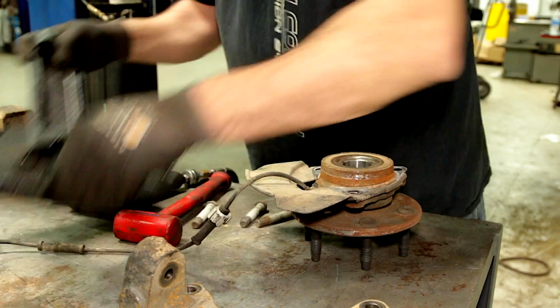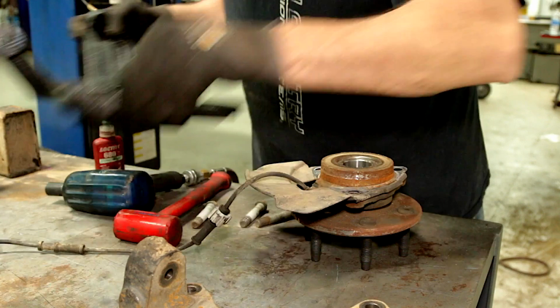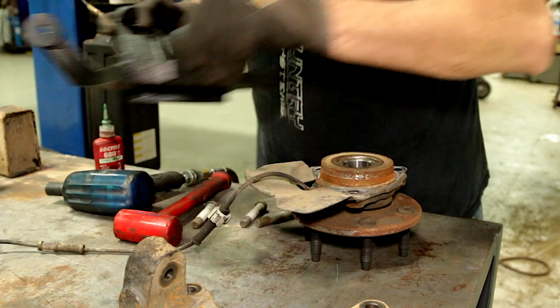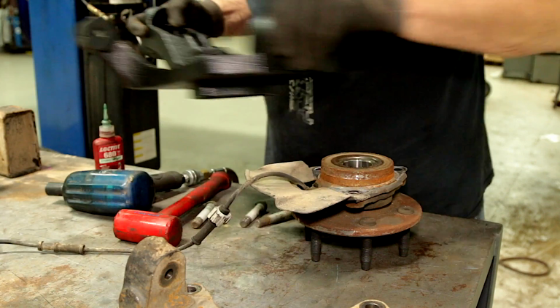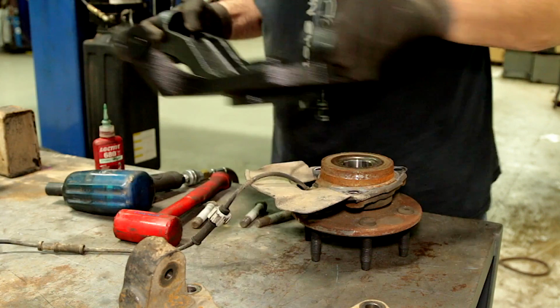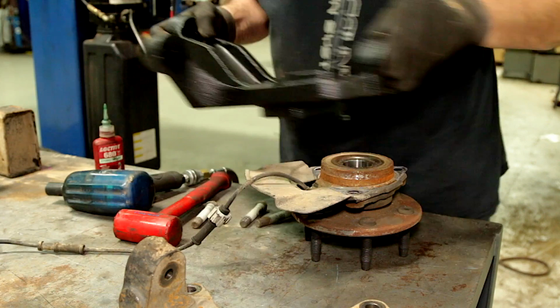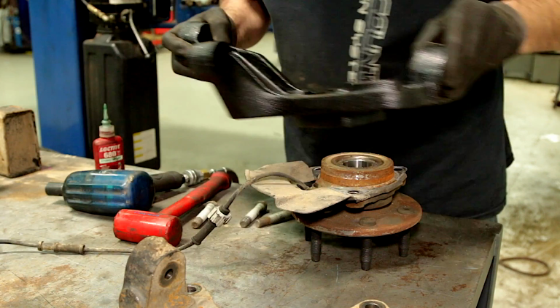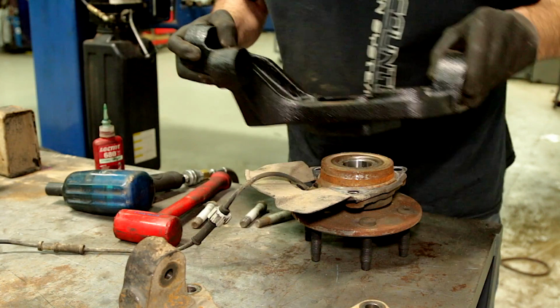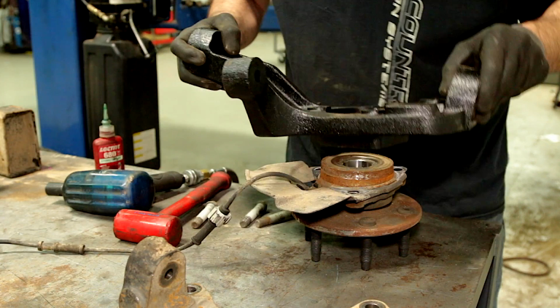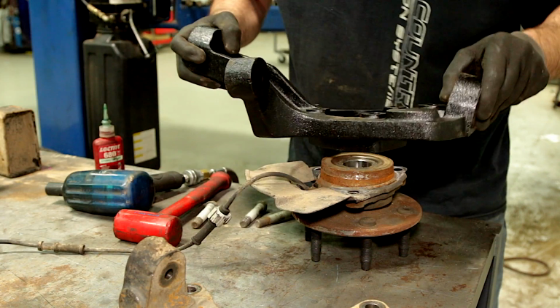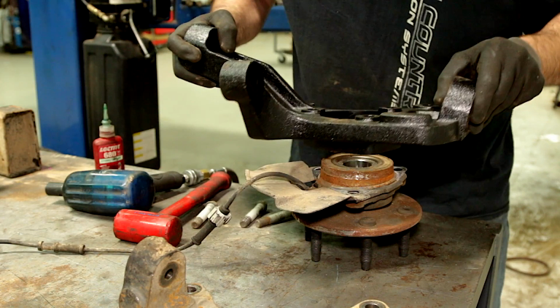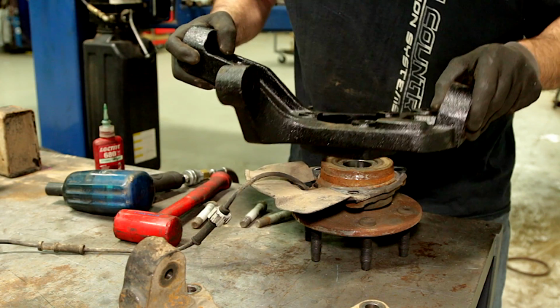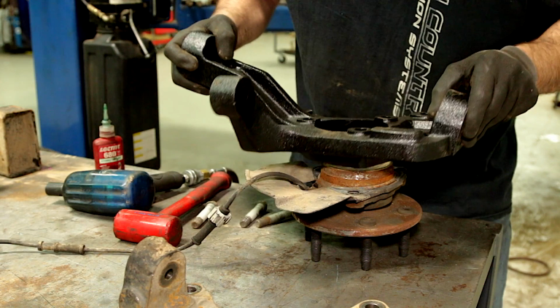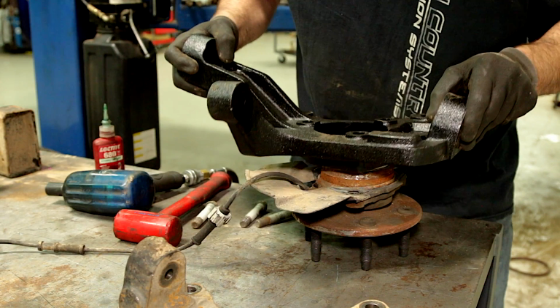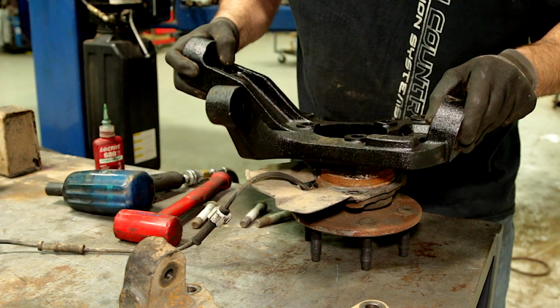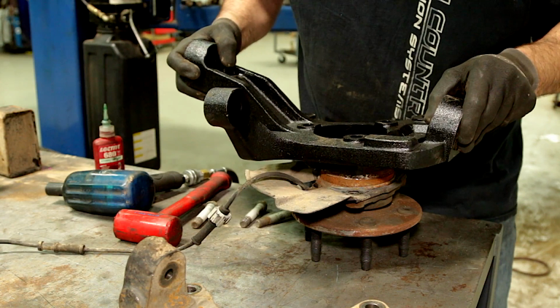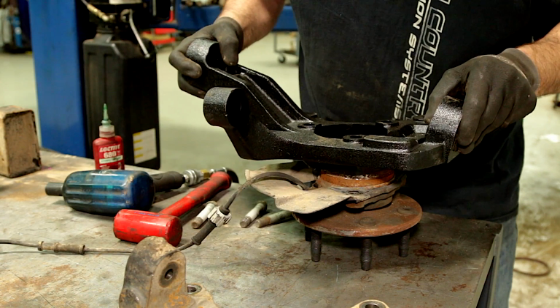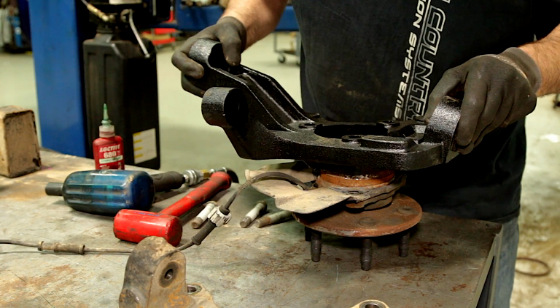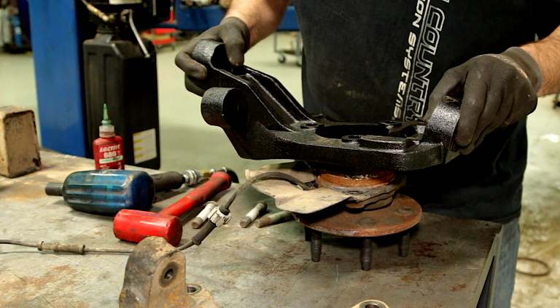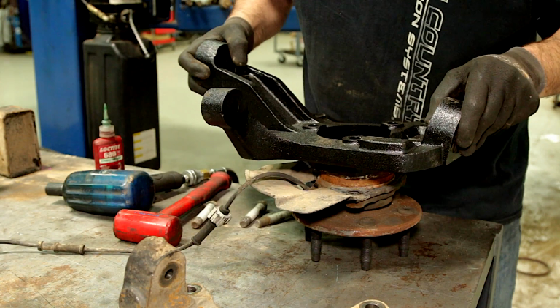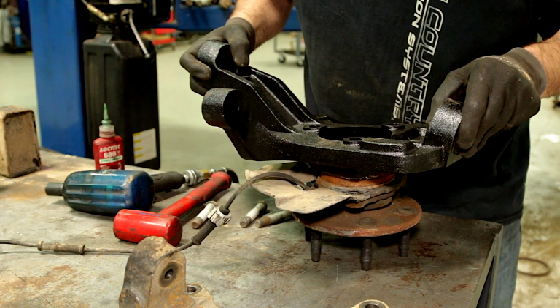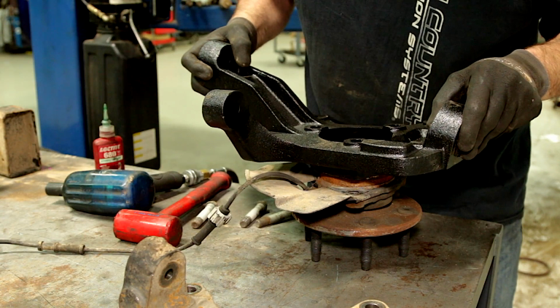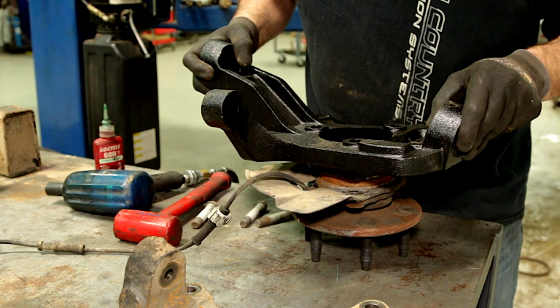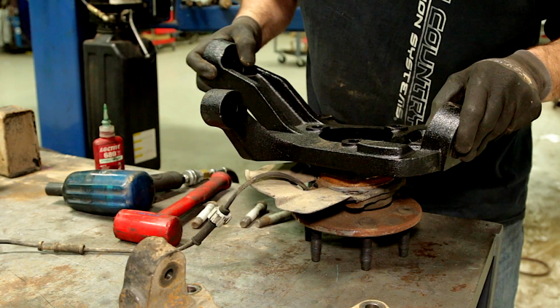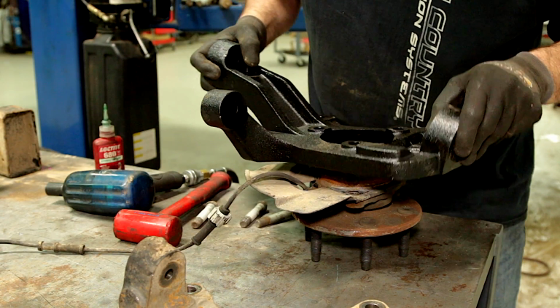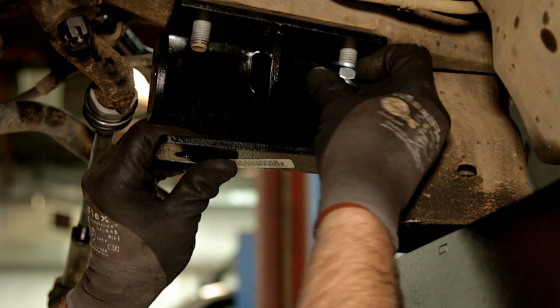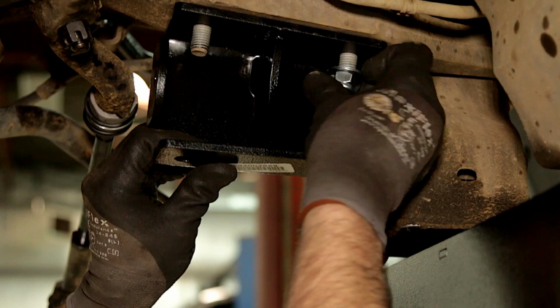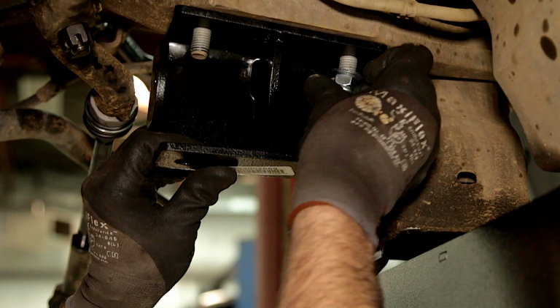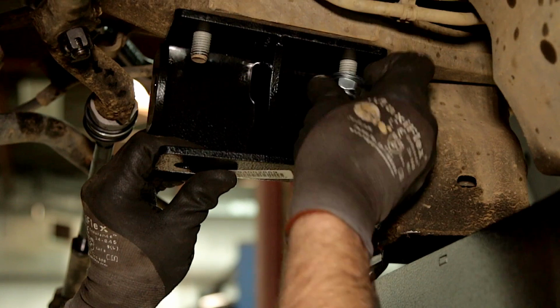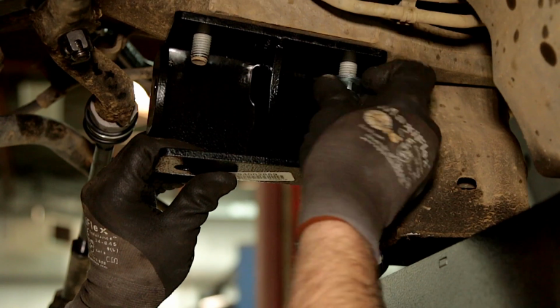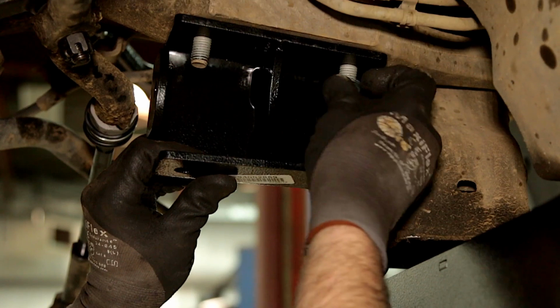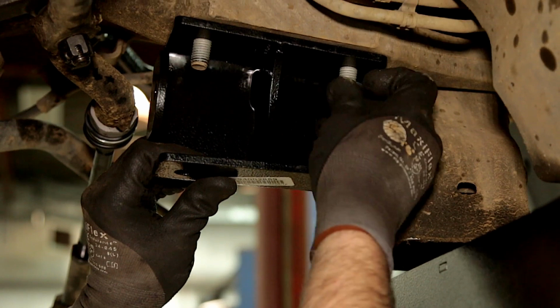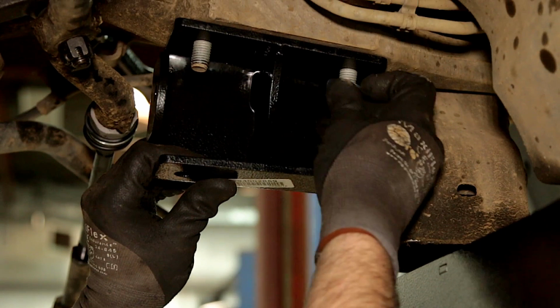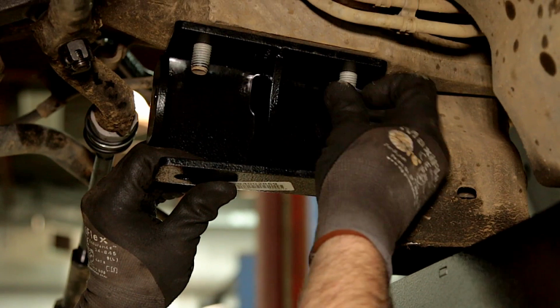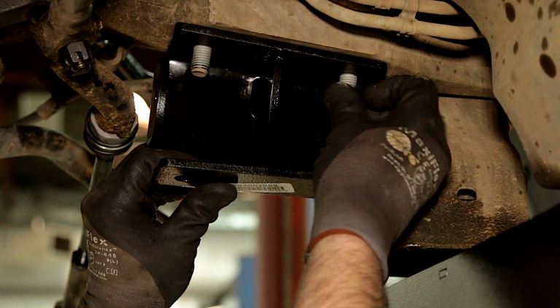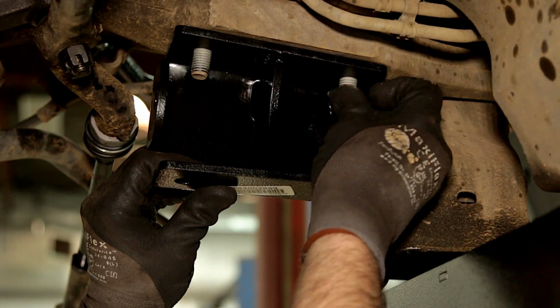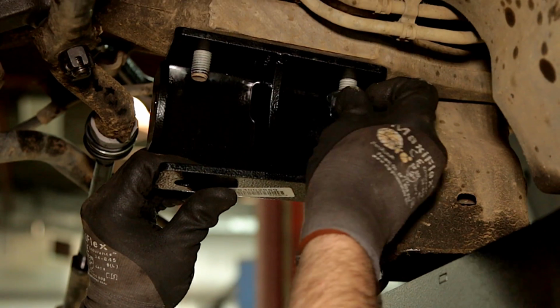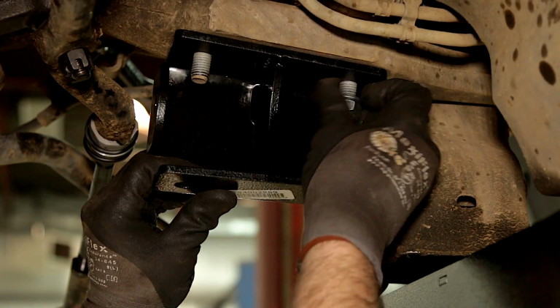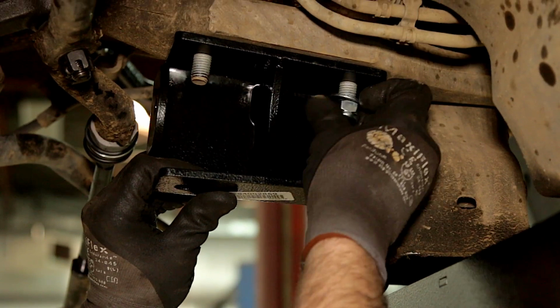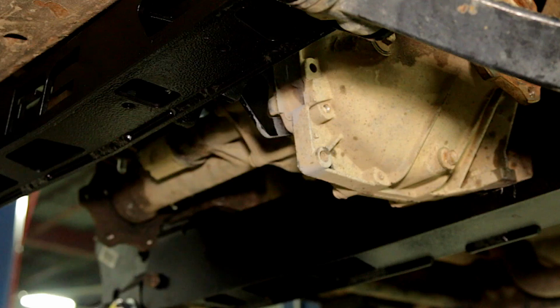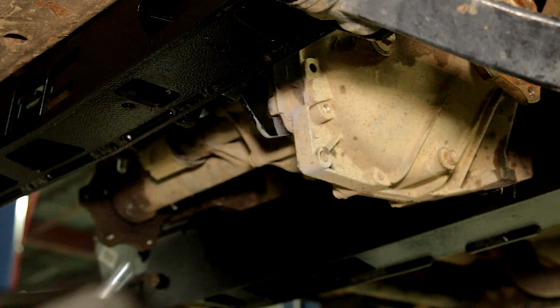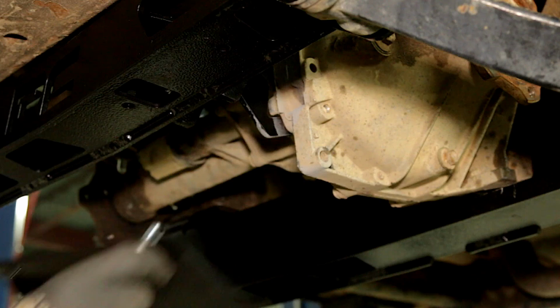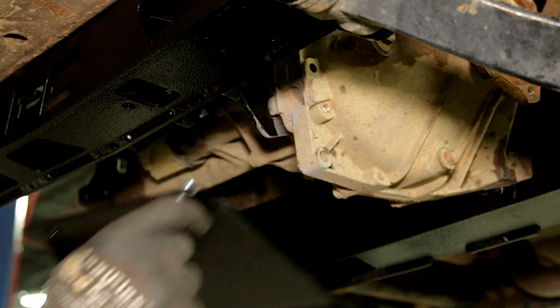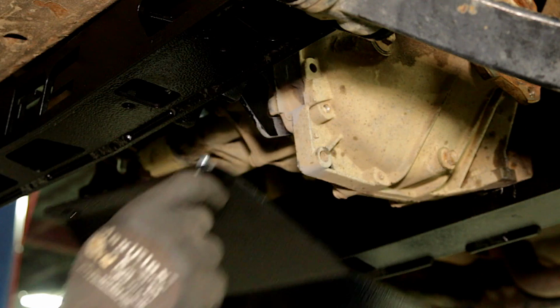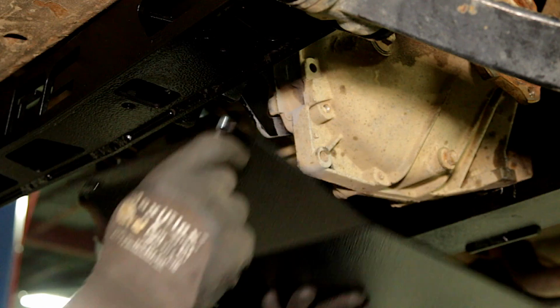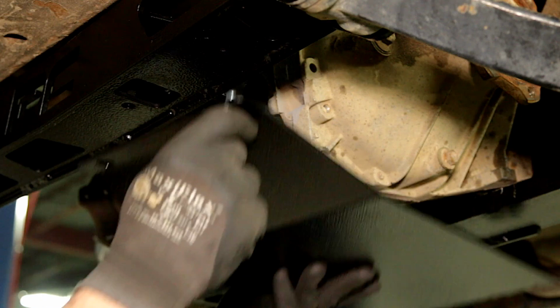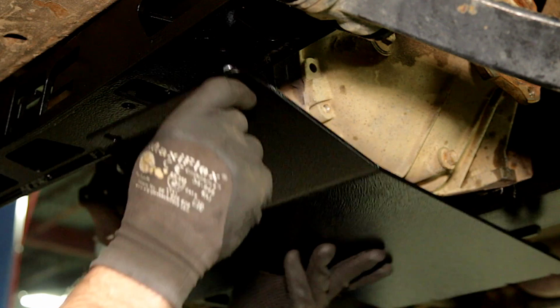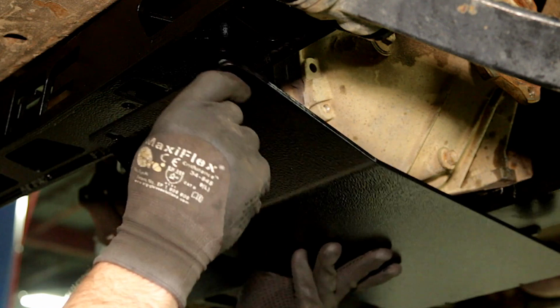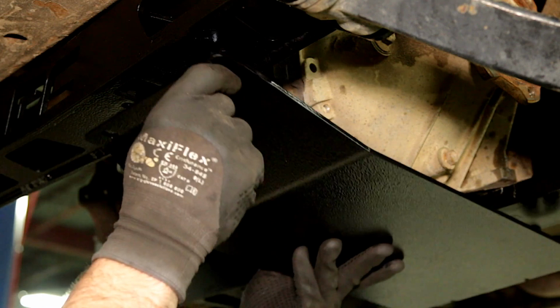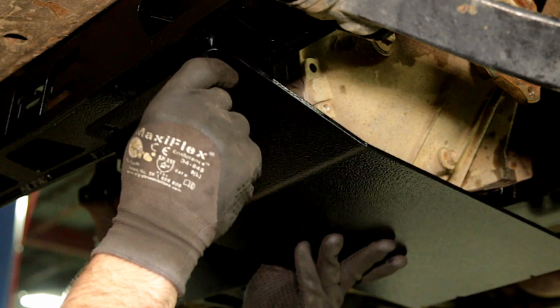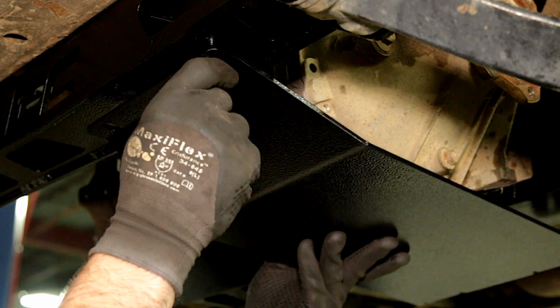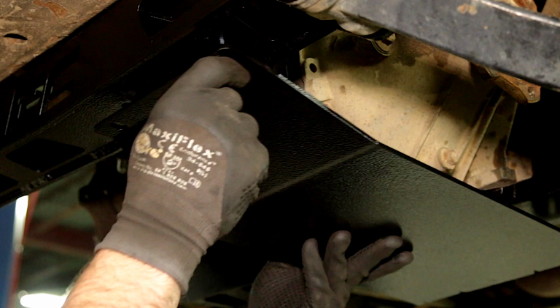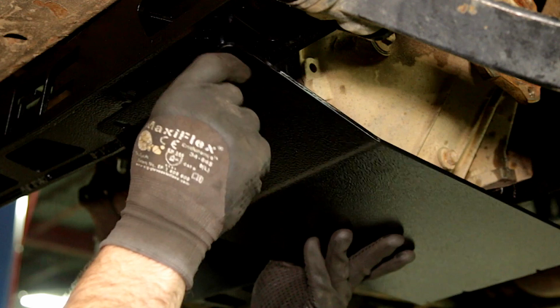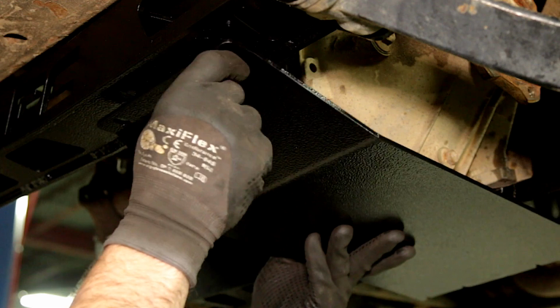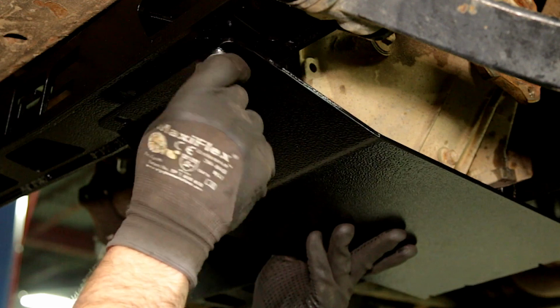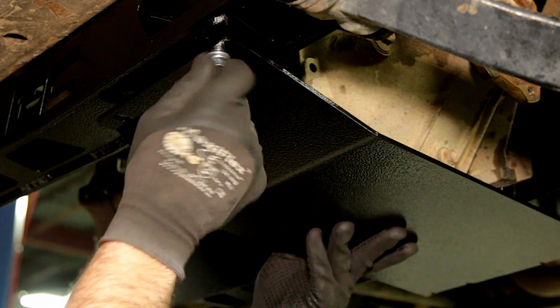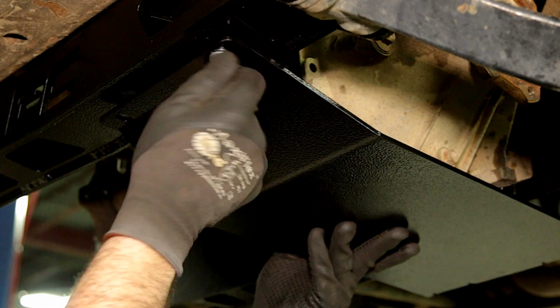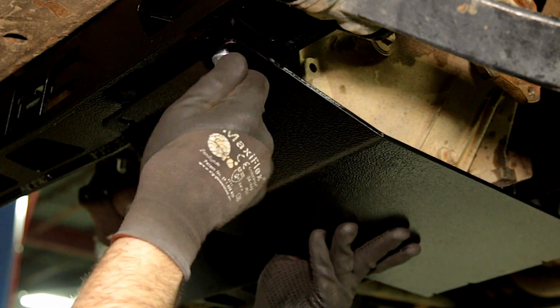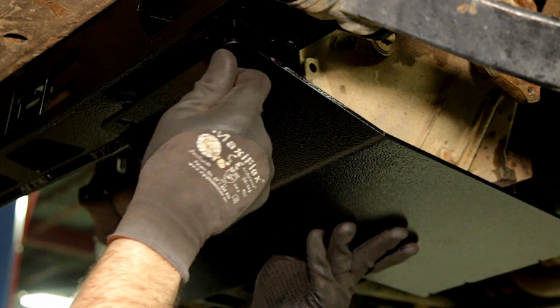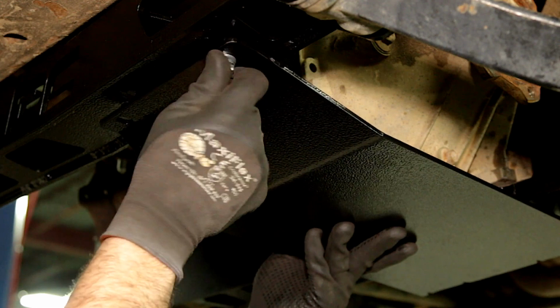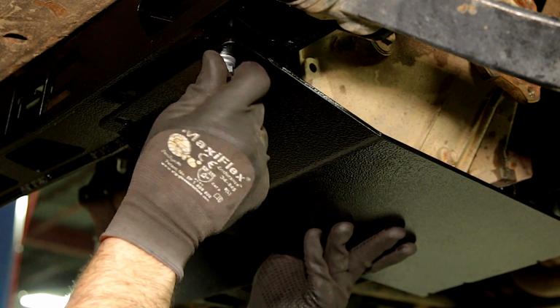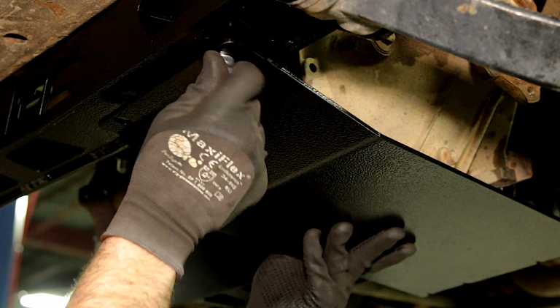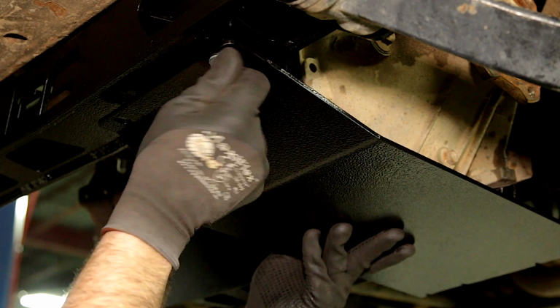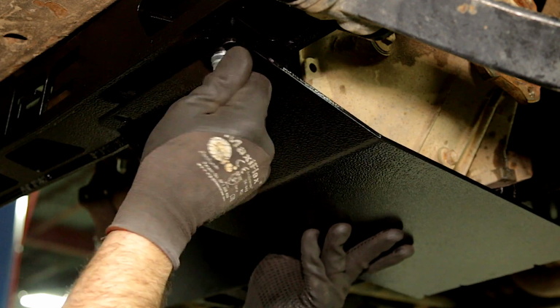This kit also includes durable lifted knuckles, differential drop brackets, and a beefy skid plate for superior protection.